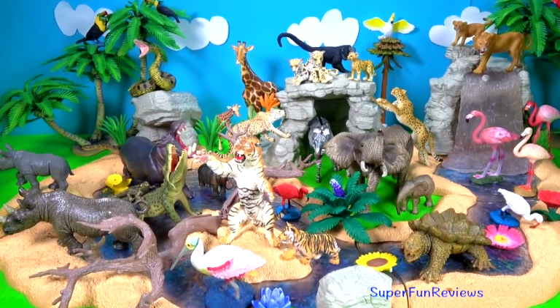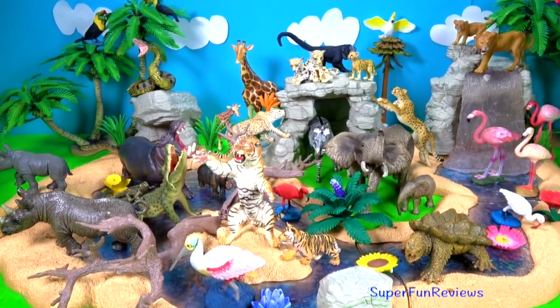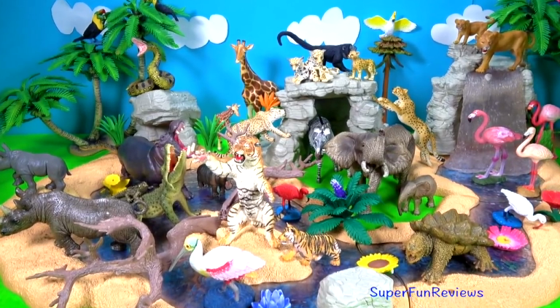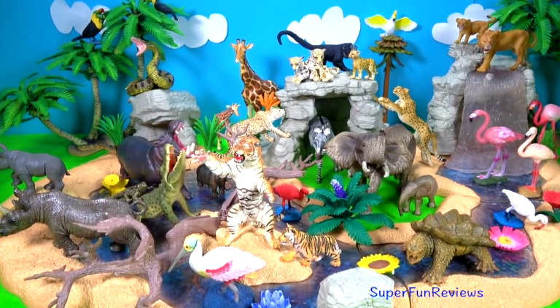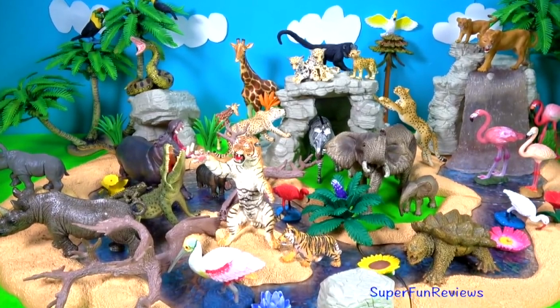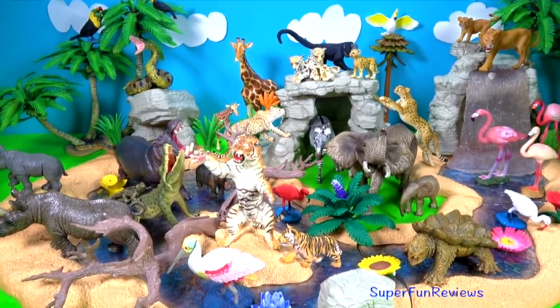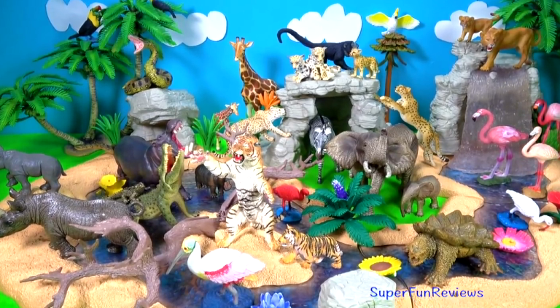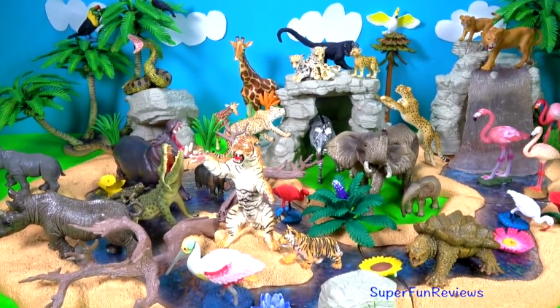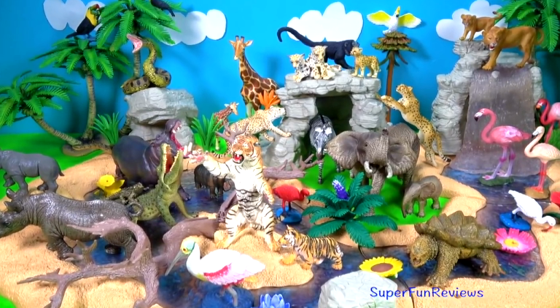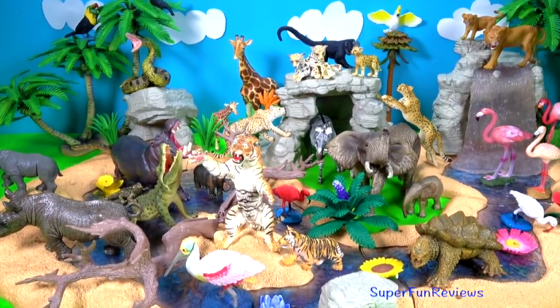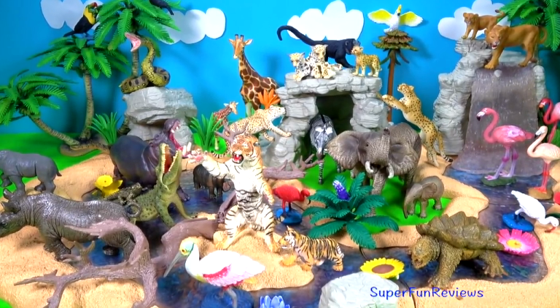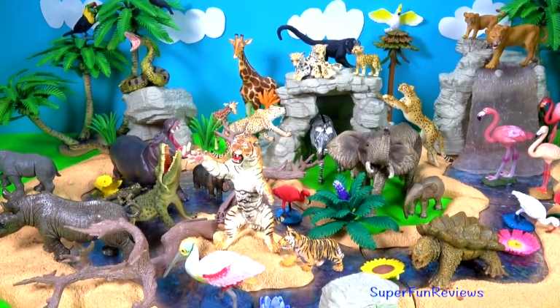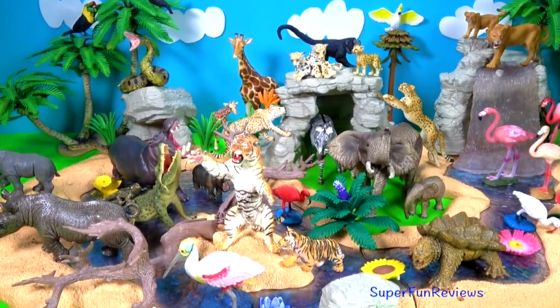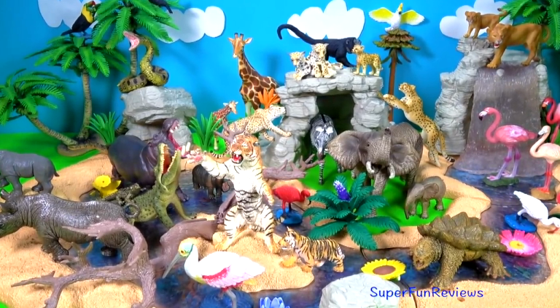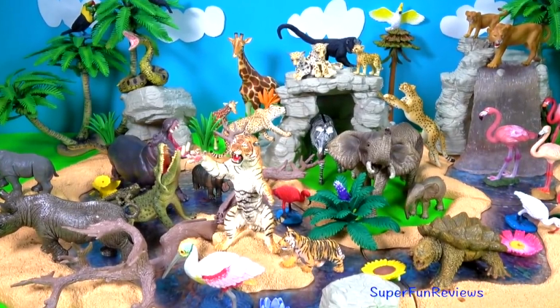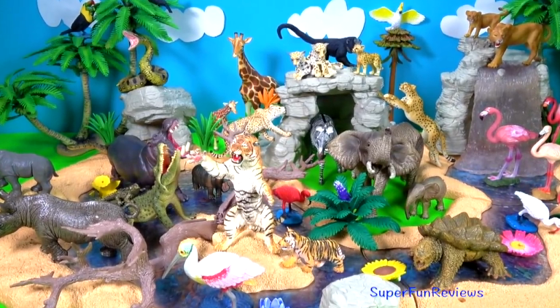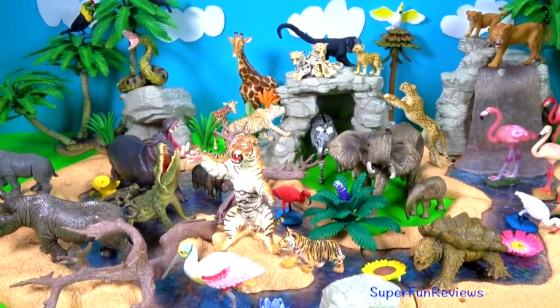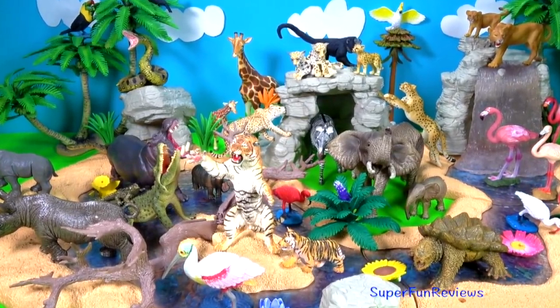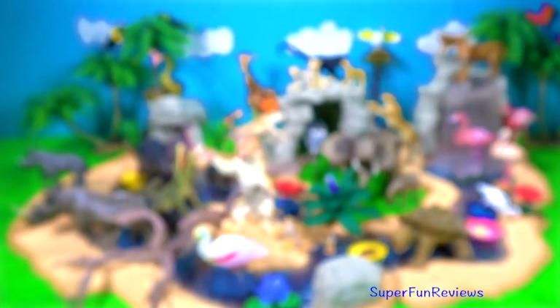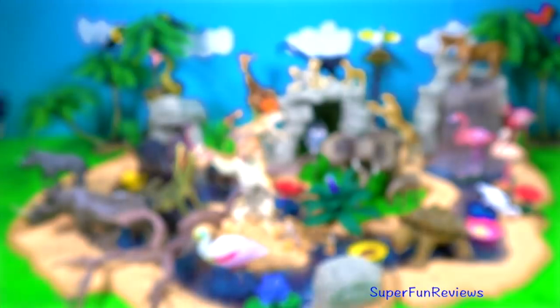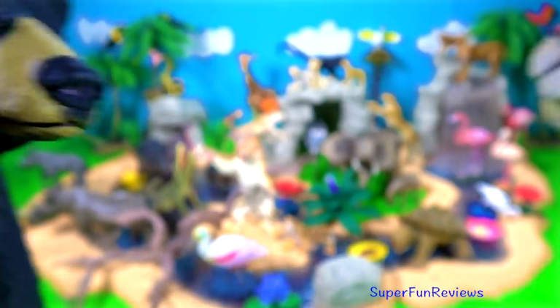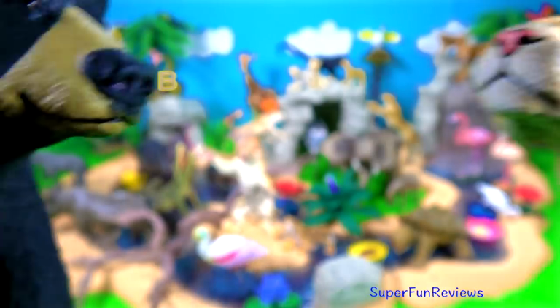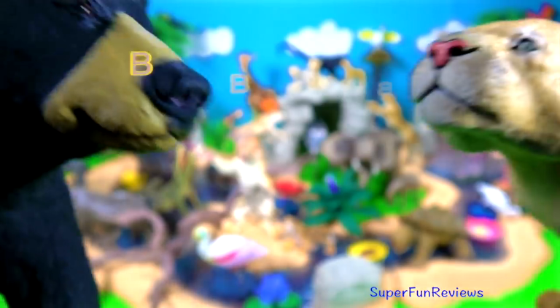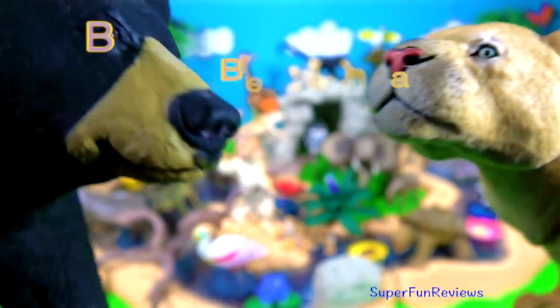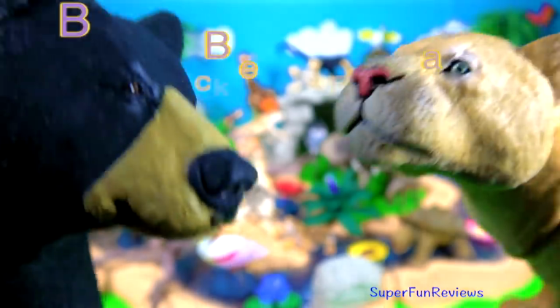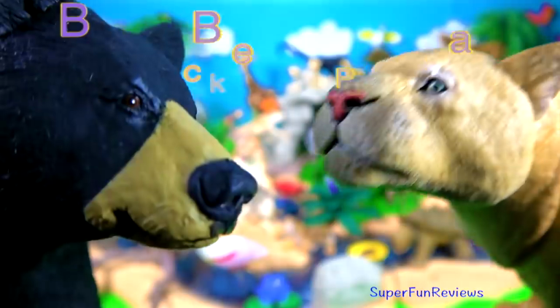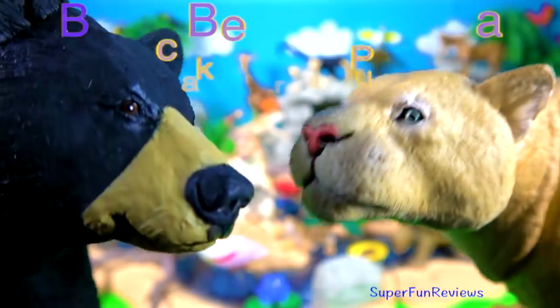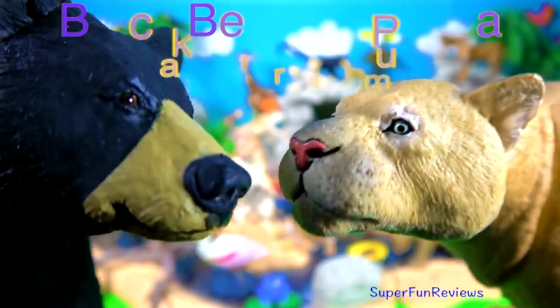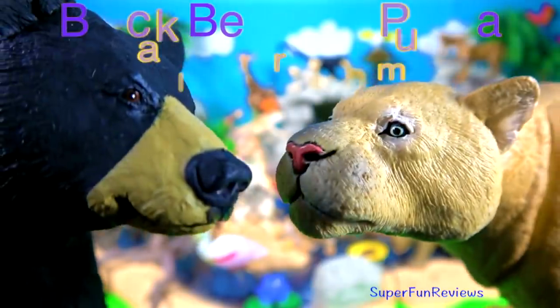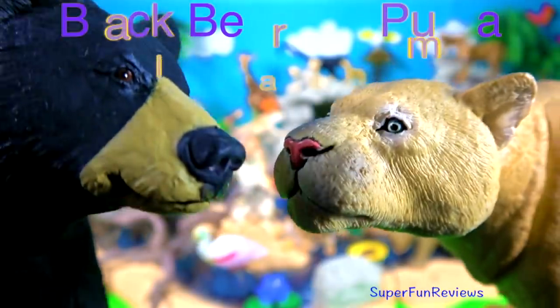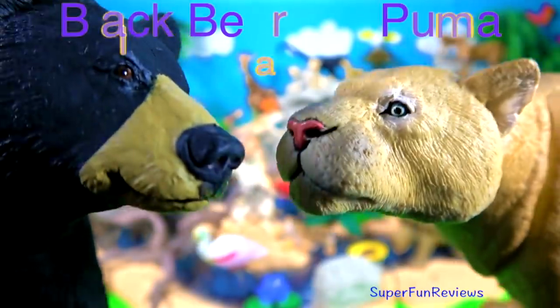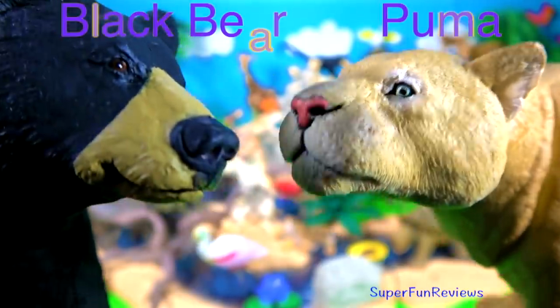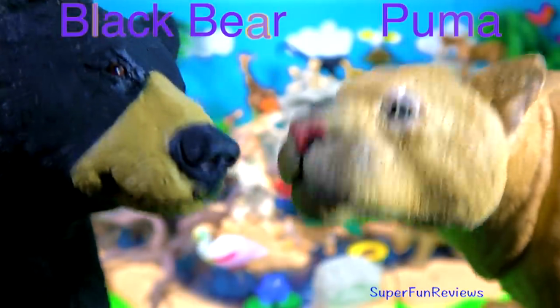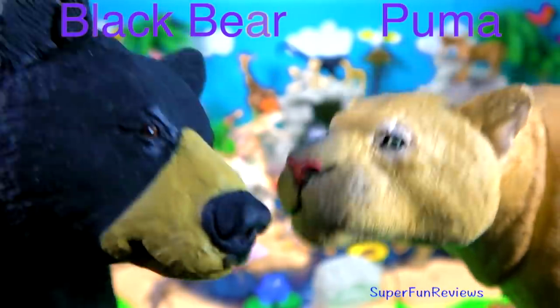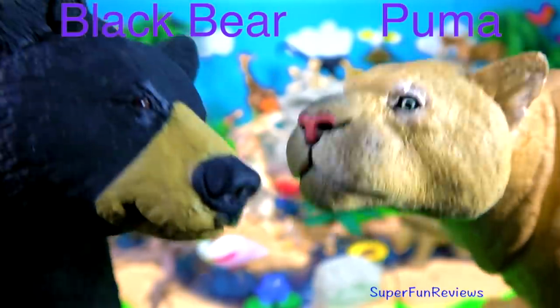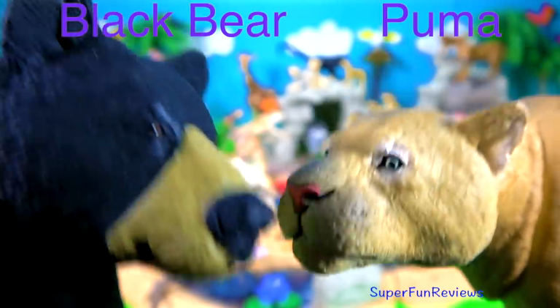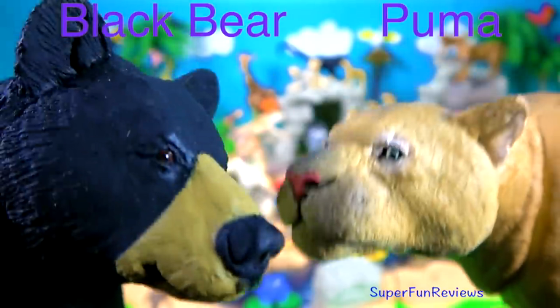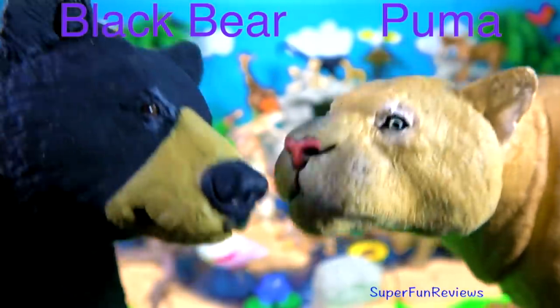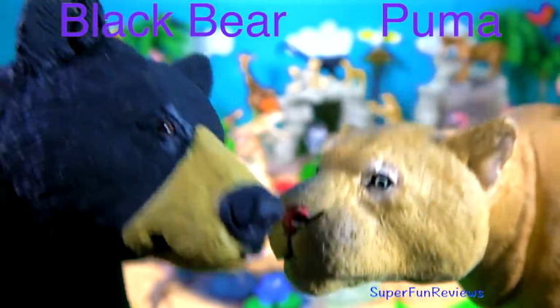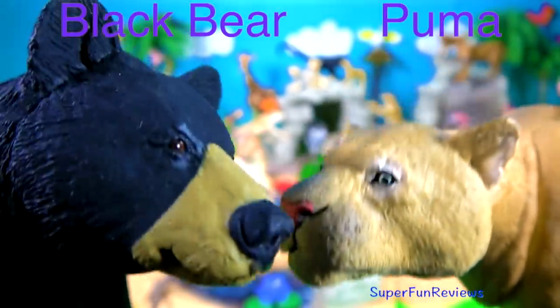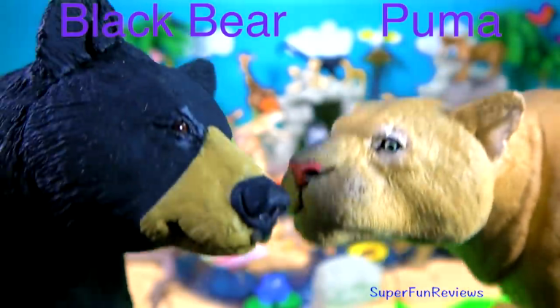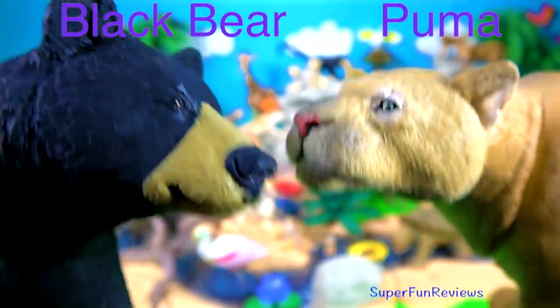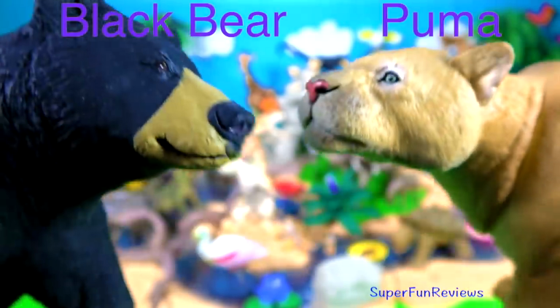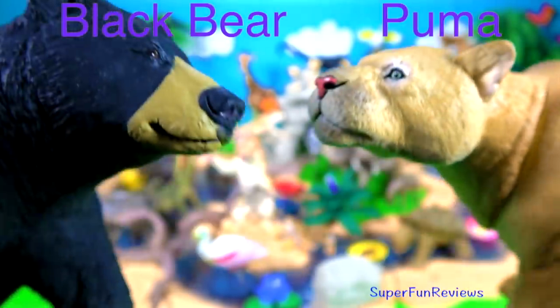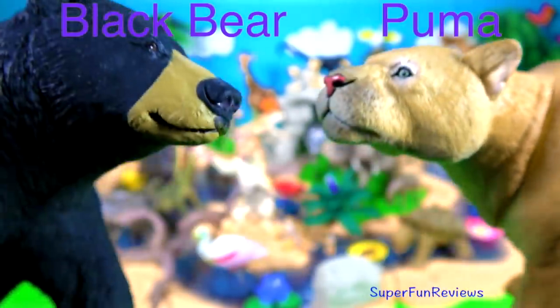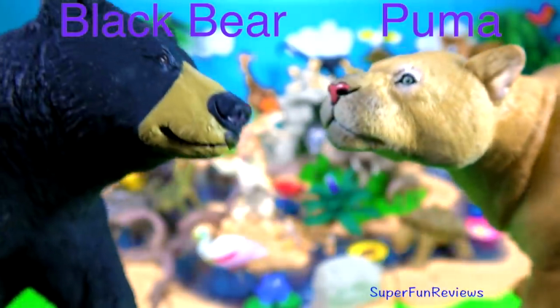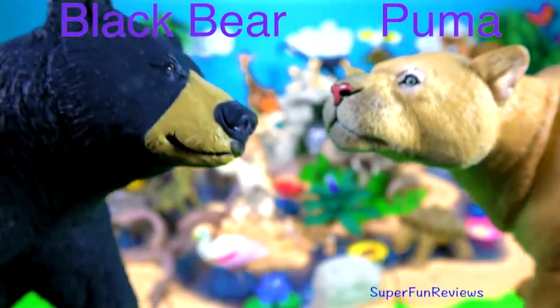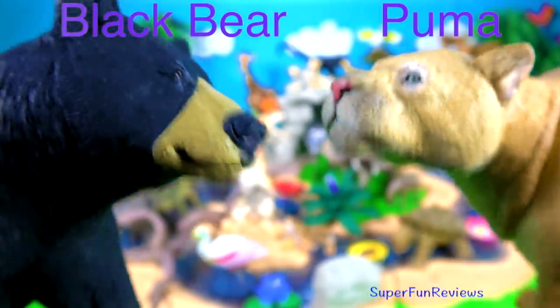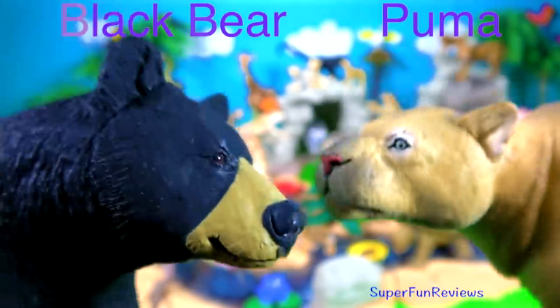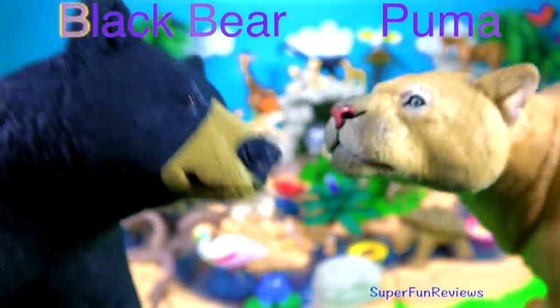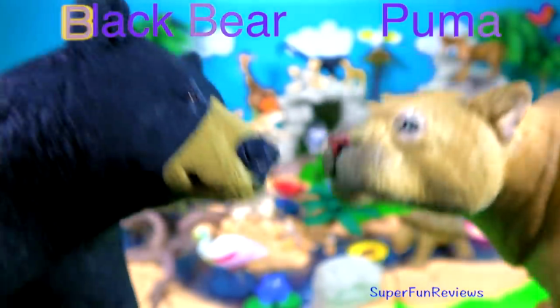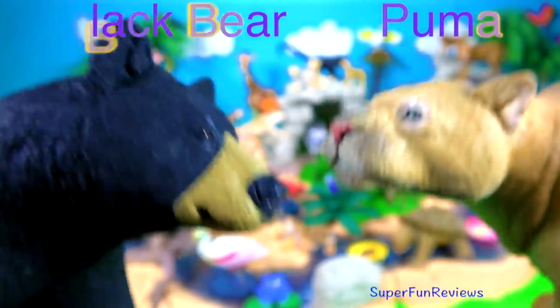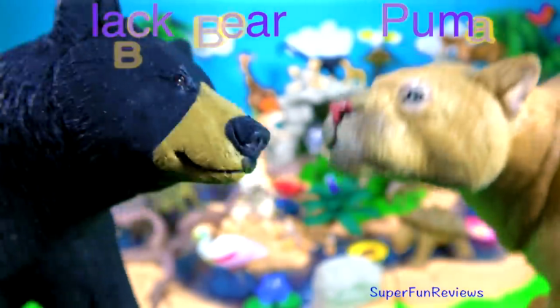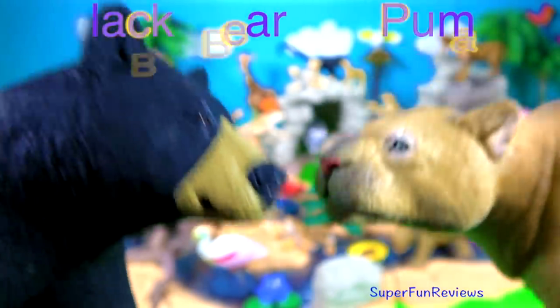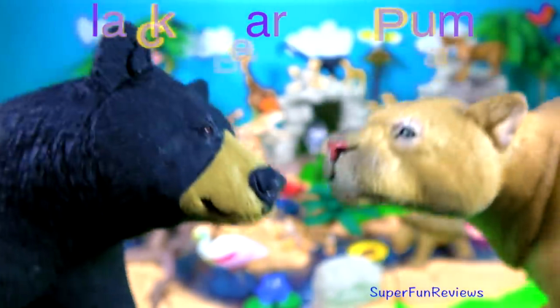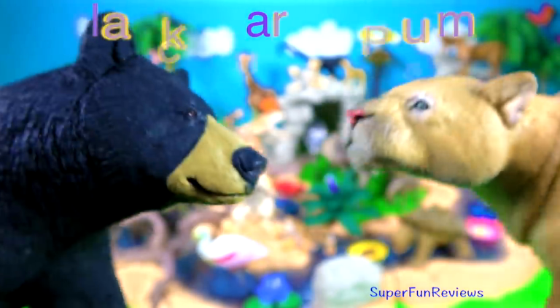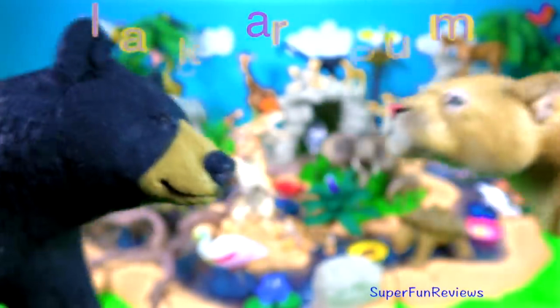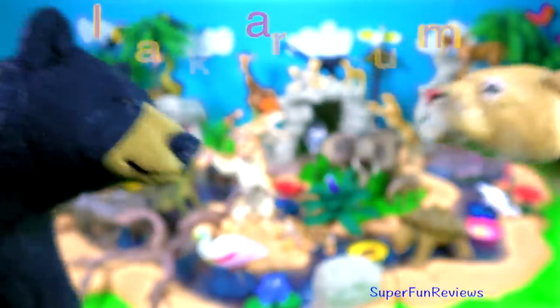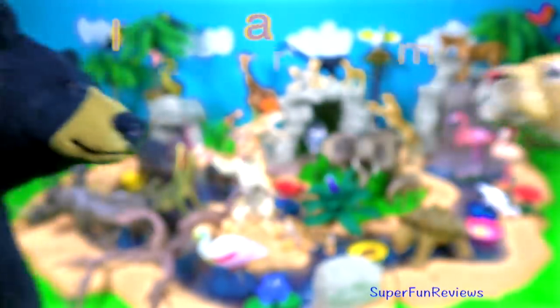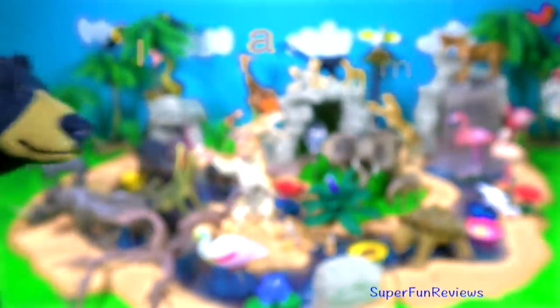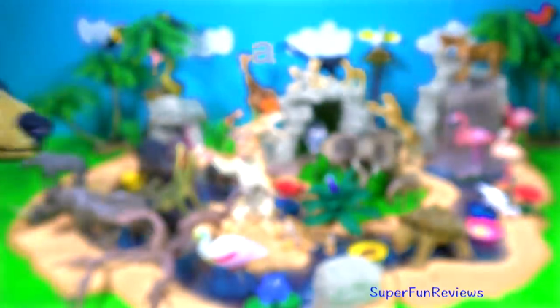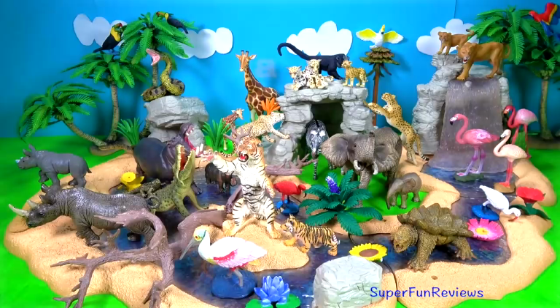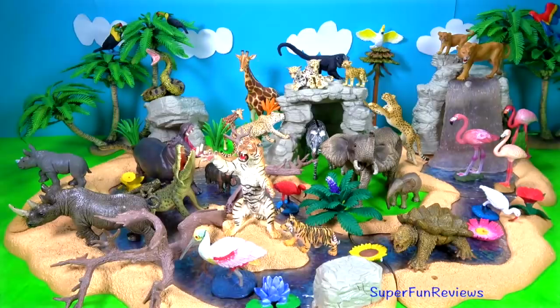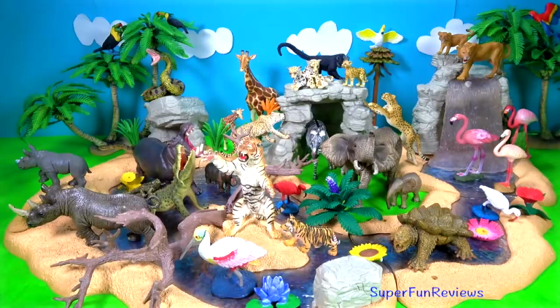So here's all the animals at the watering hole. And here's Trouble, the black bear and the puma.